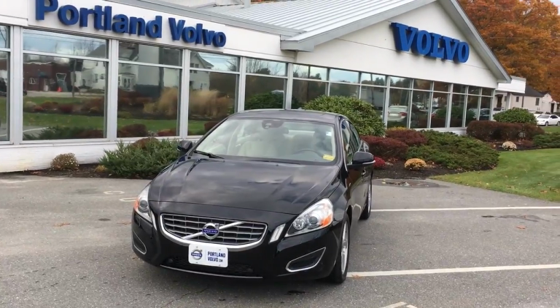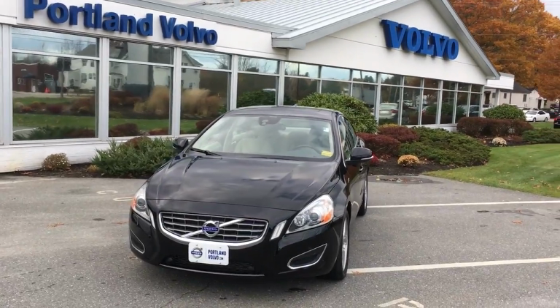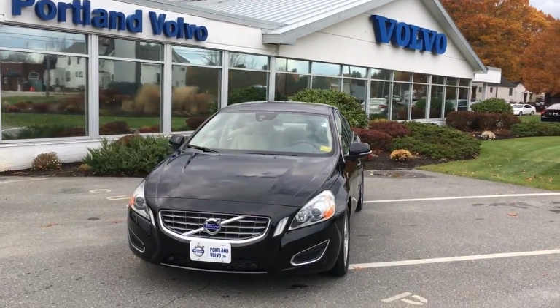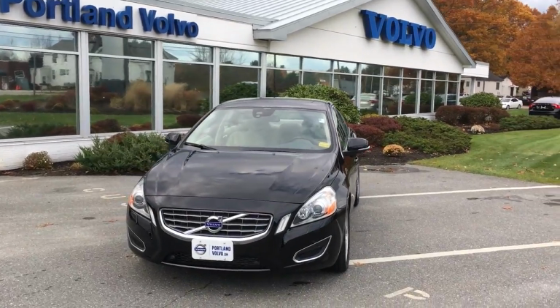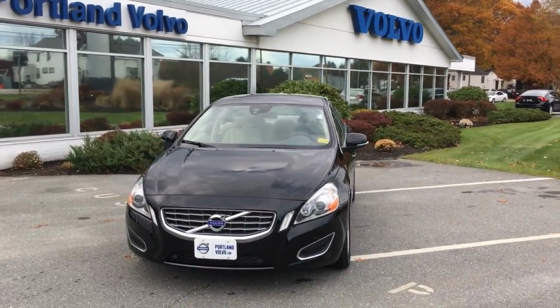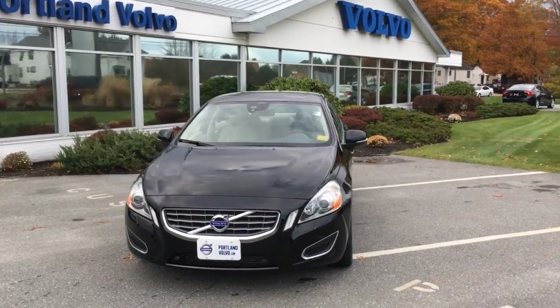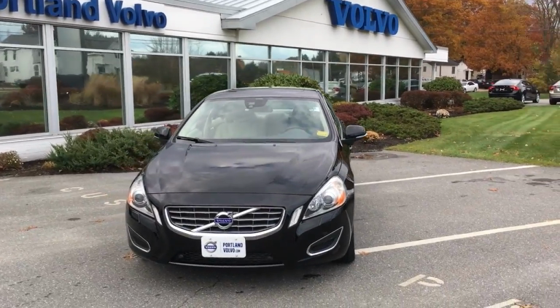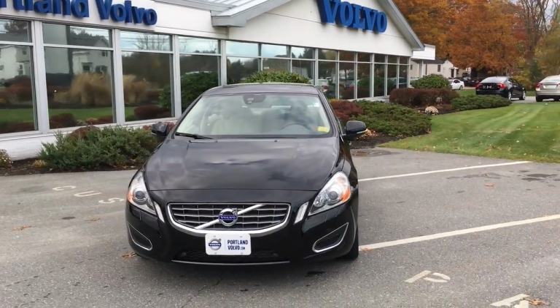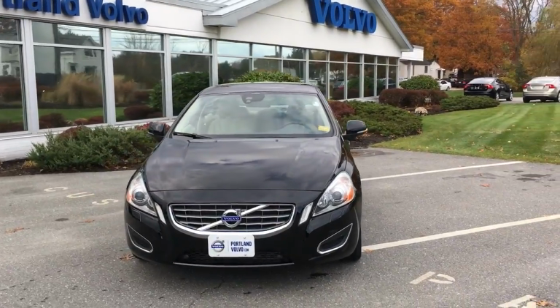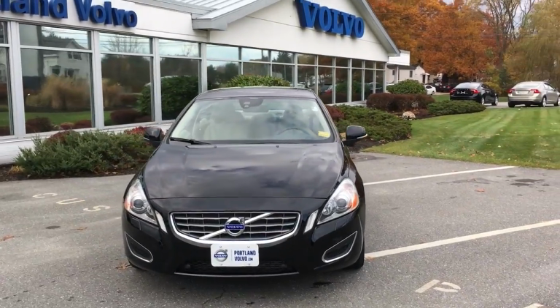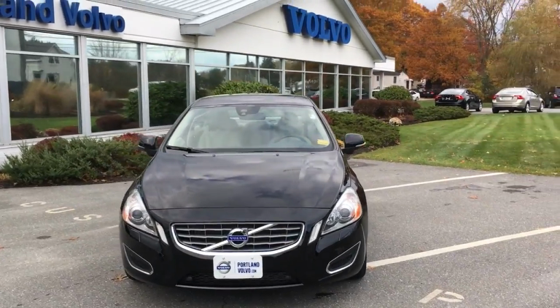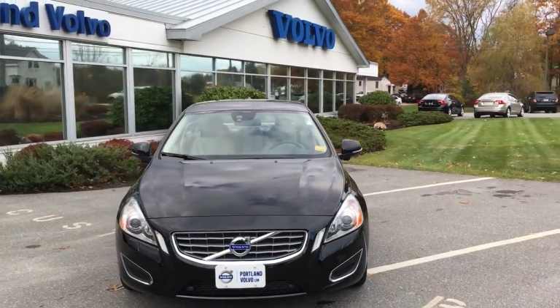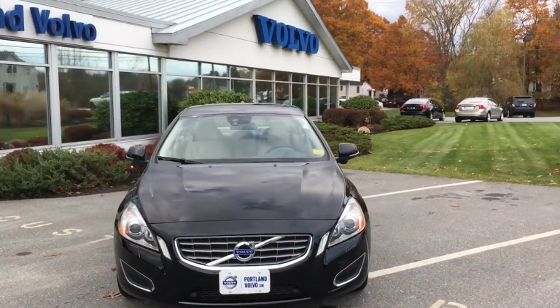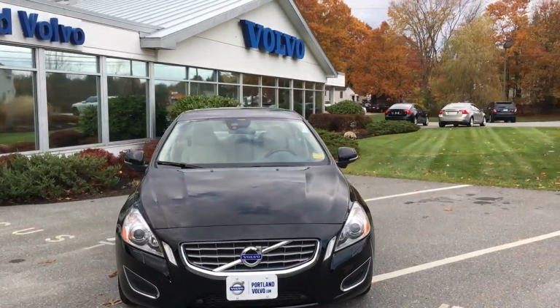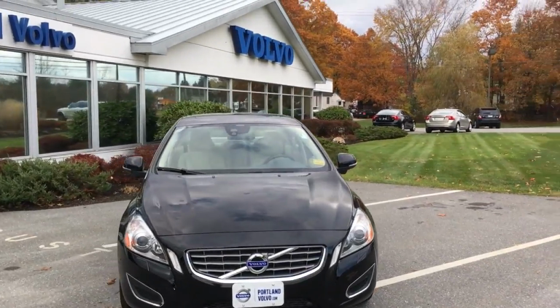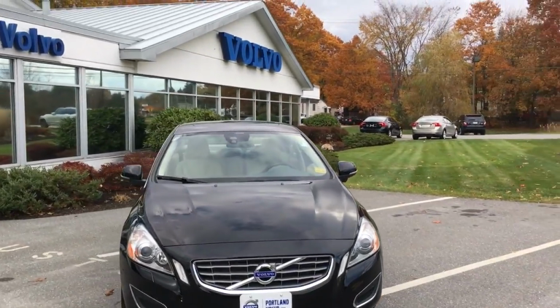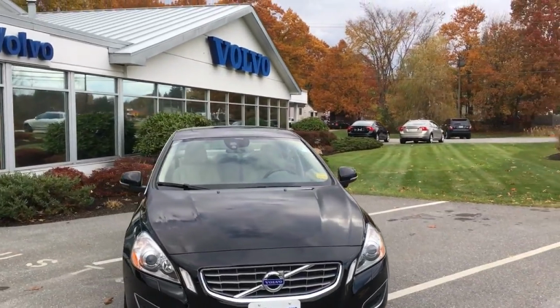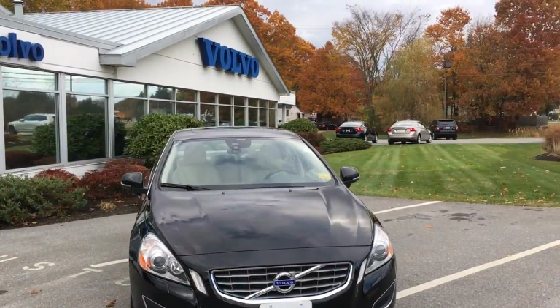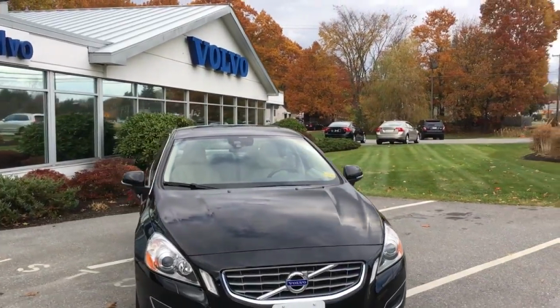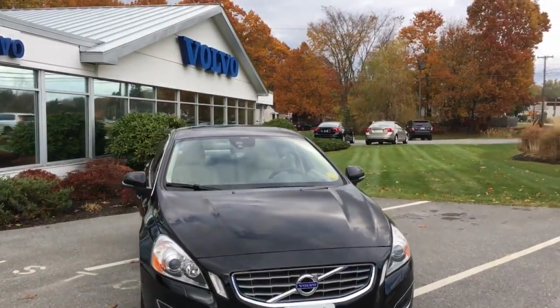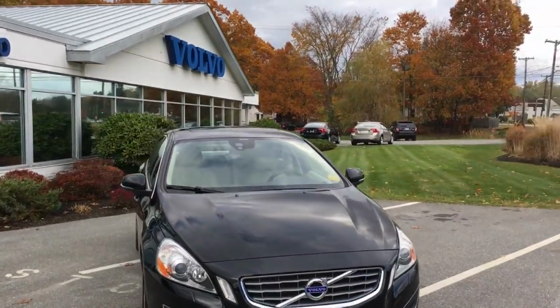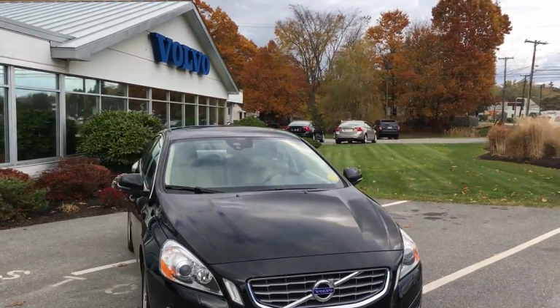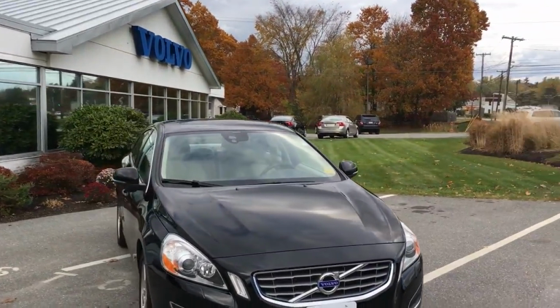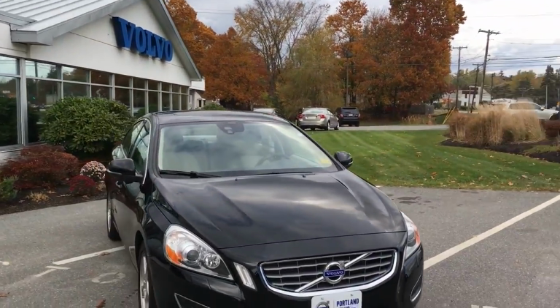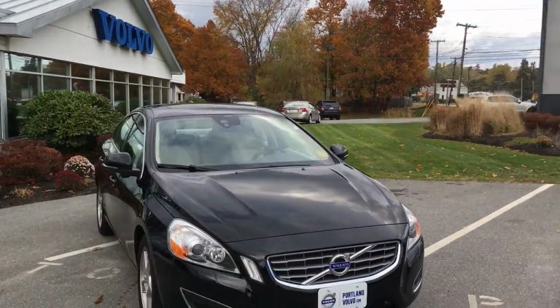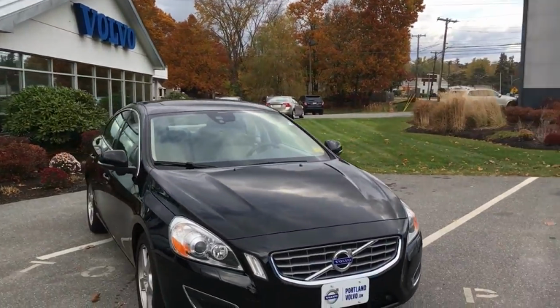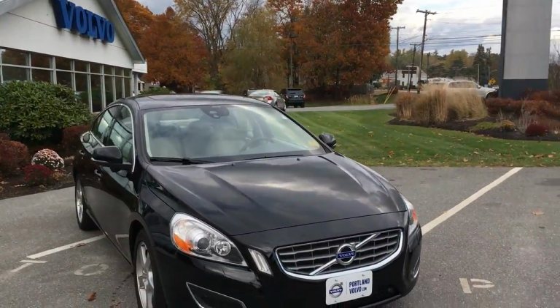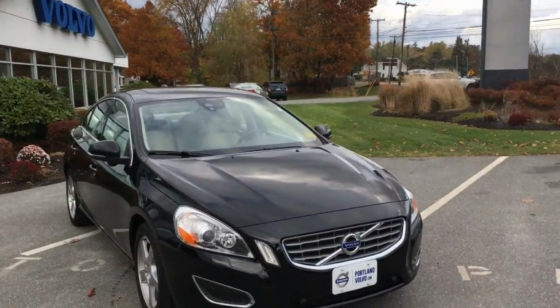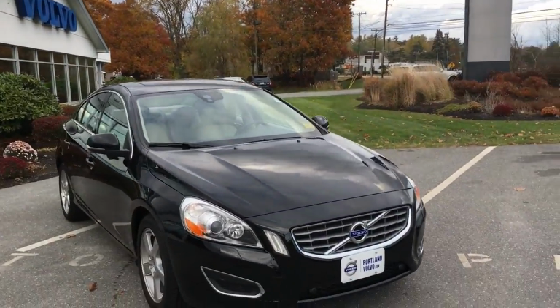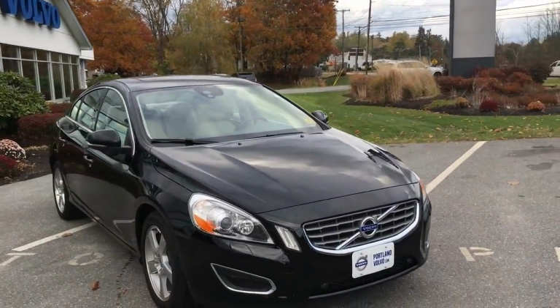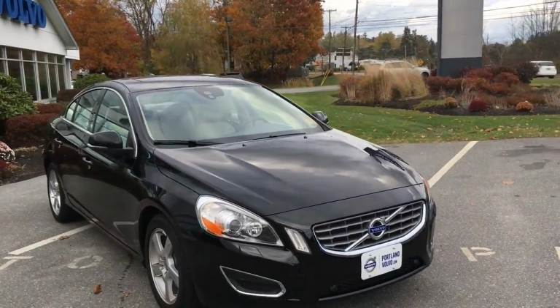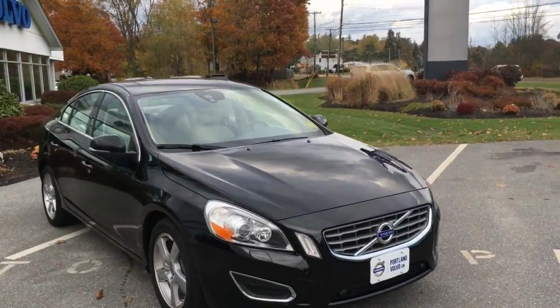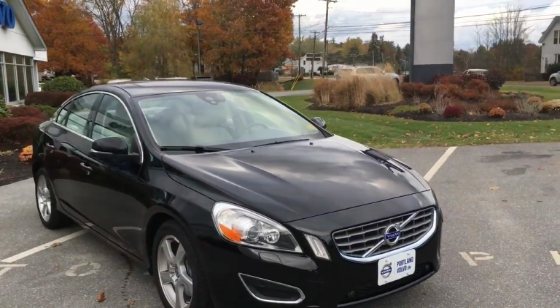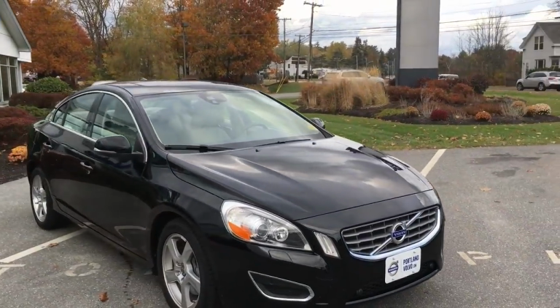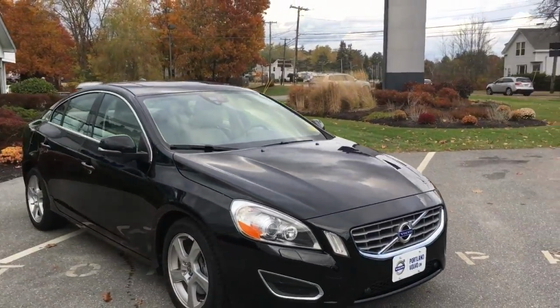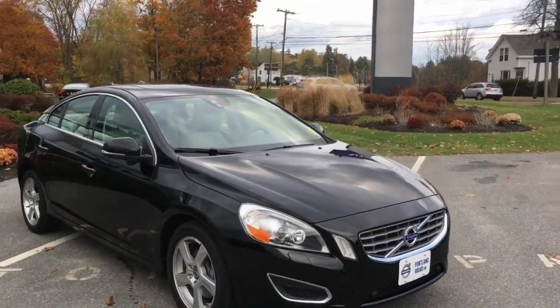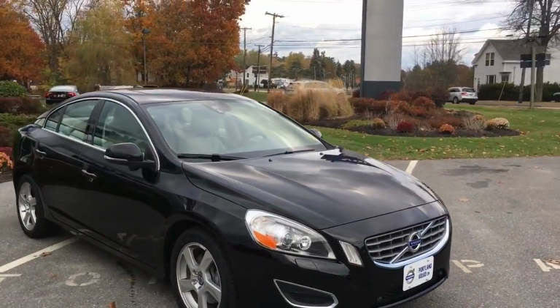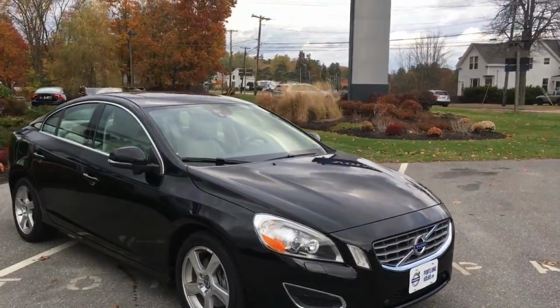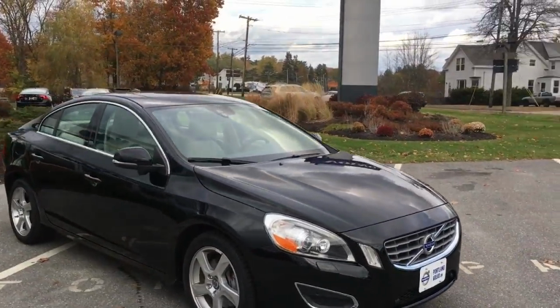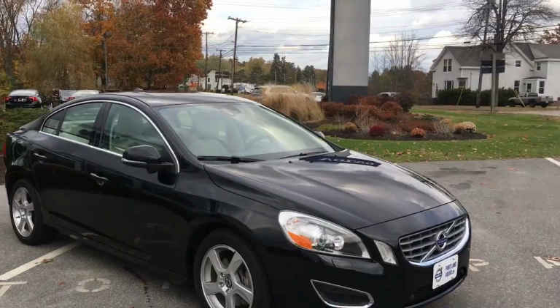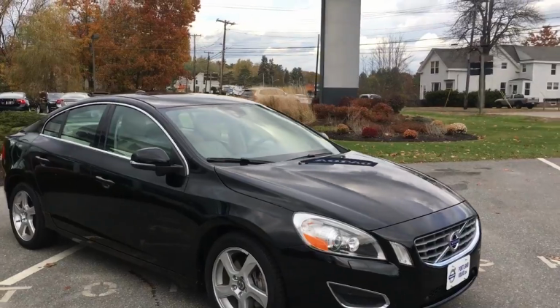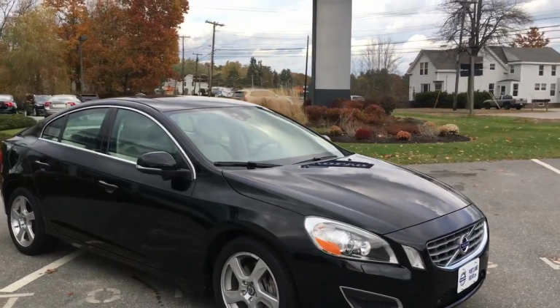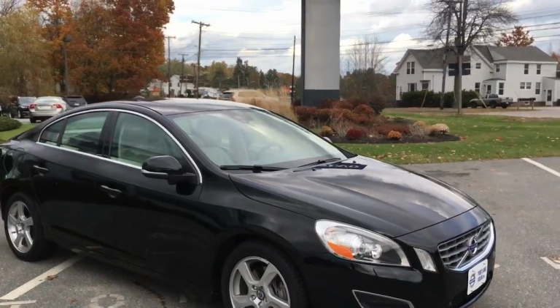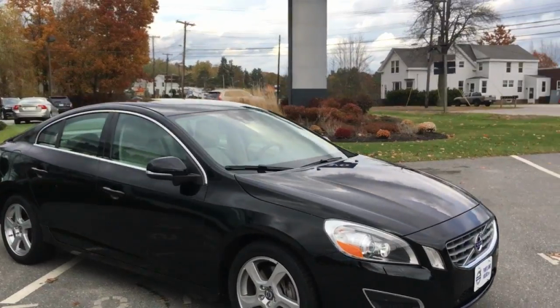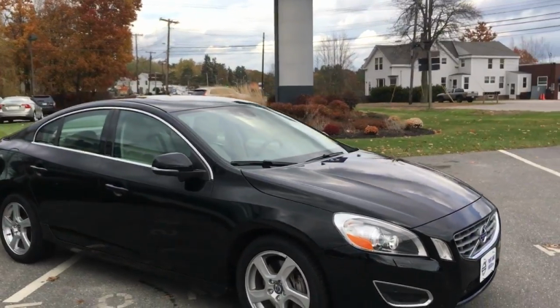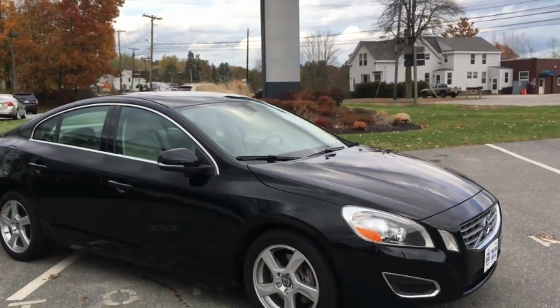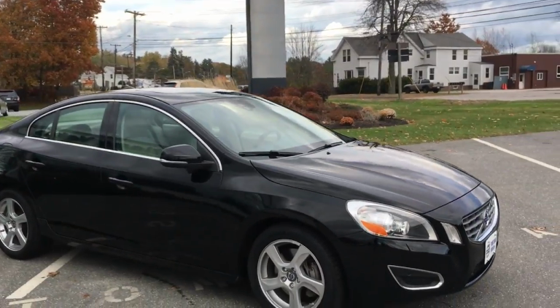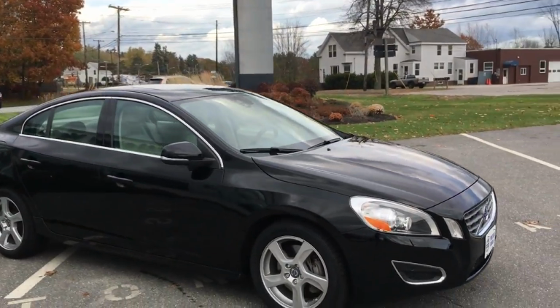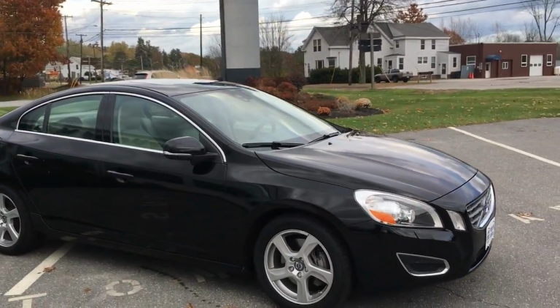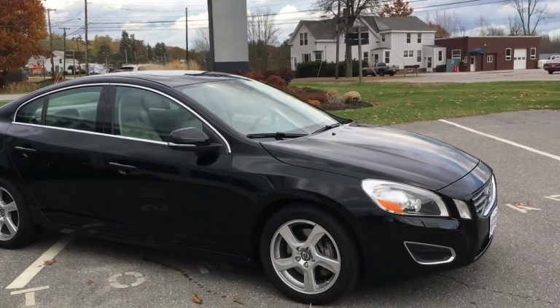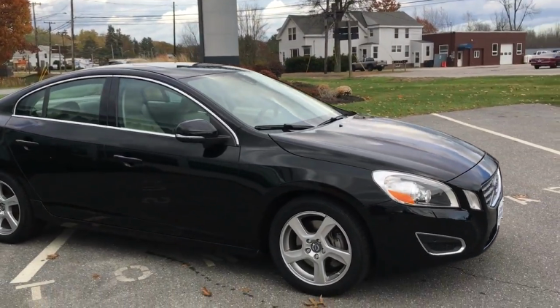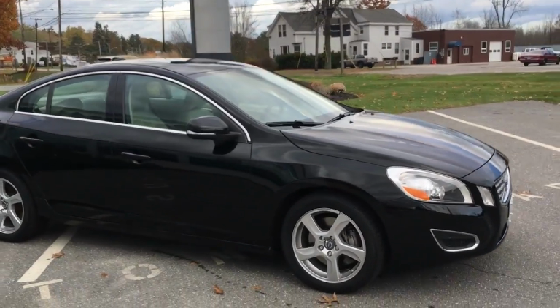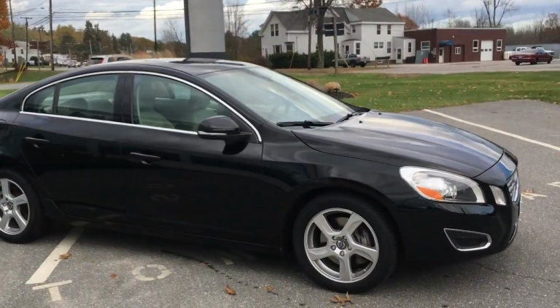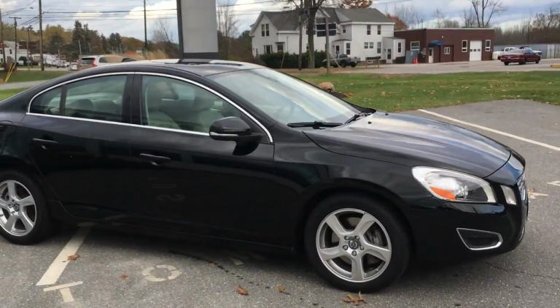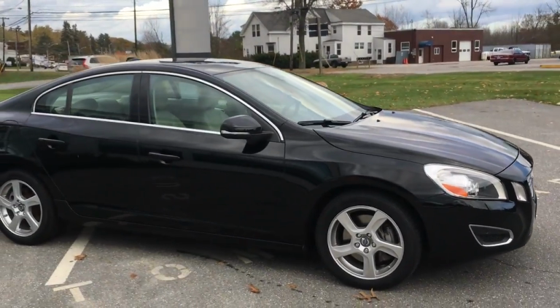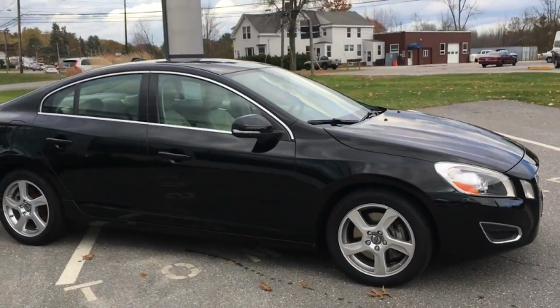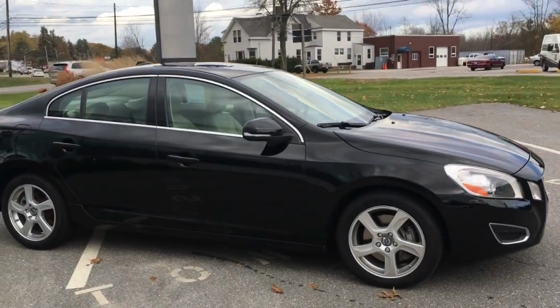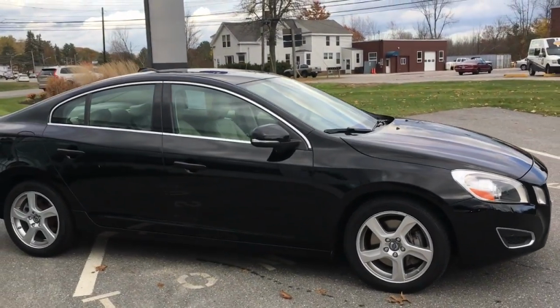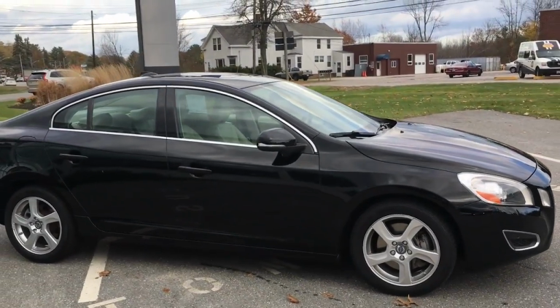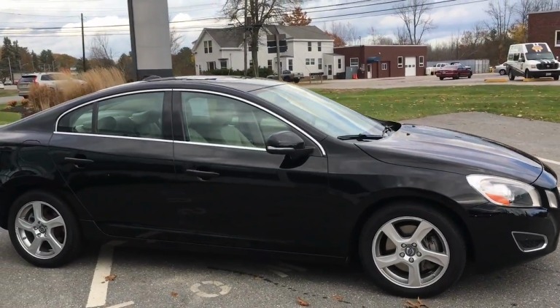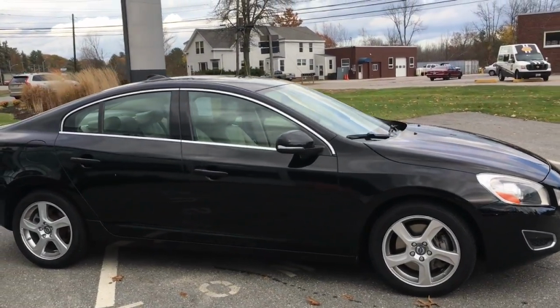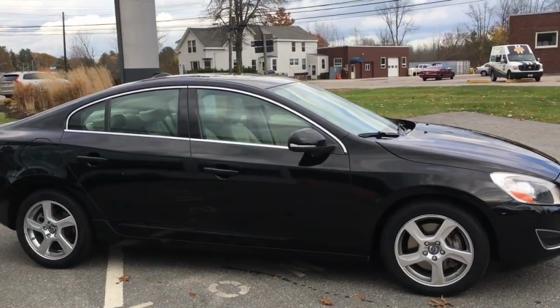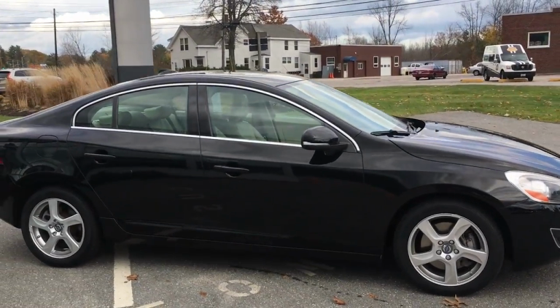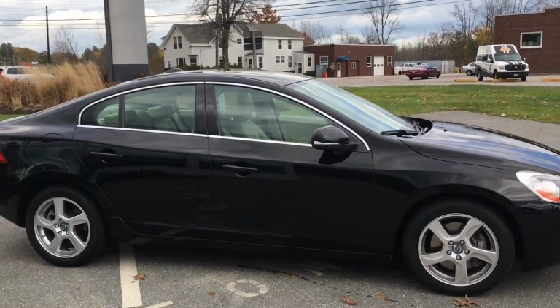Hey guys, Cody over here at Portland Volvo with this beautiful 2013 fully loaded S60. This is a T5 all-wheel drive in the platinum trim.